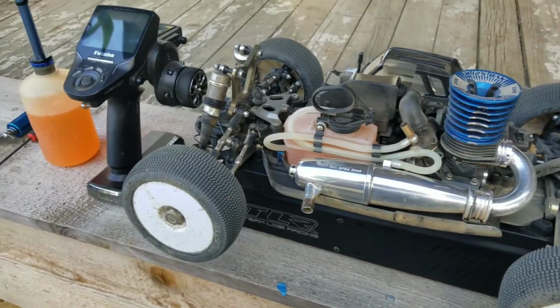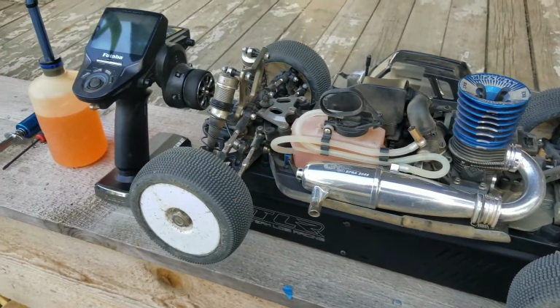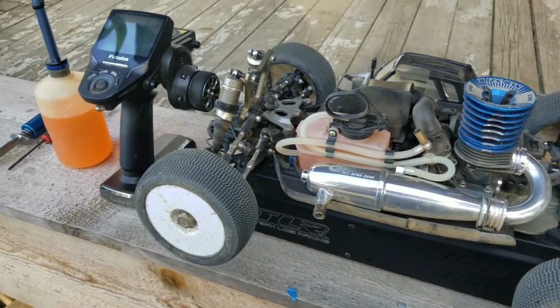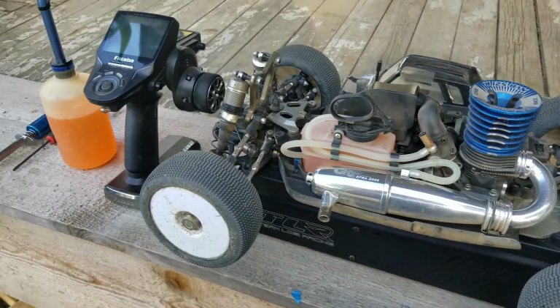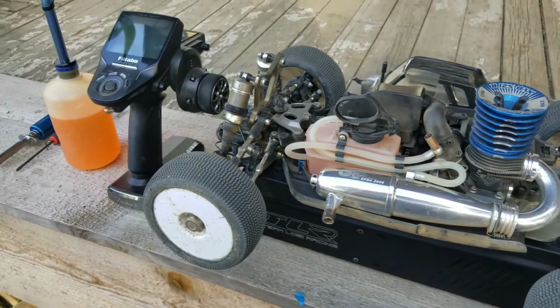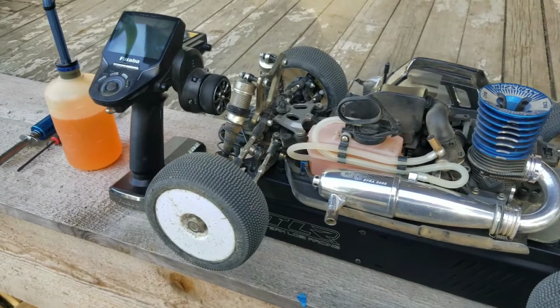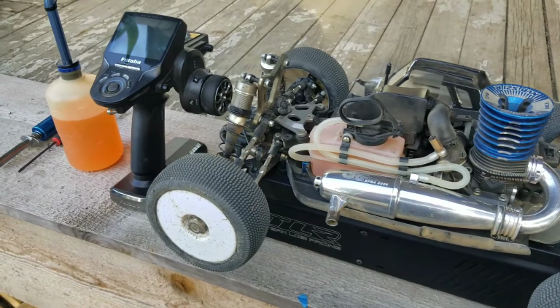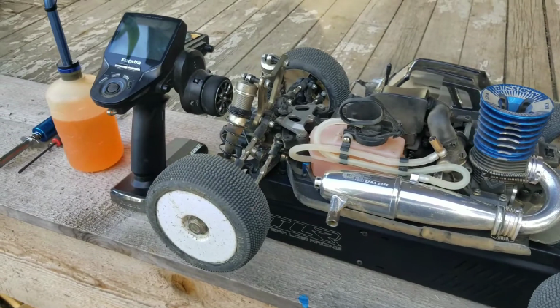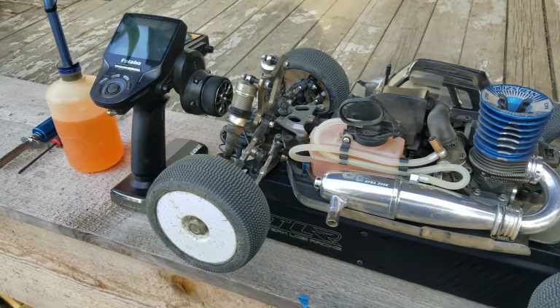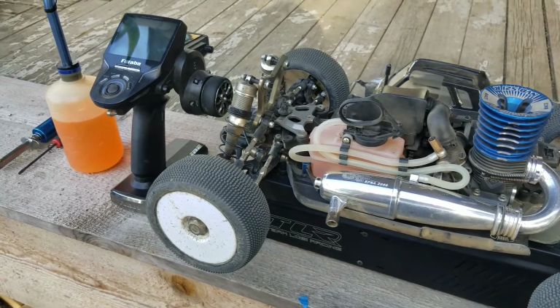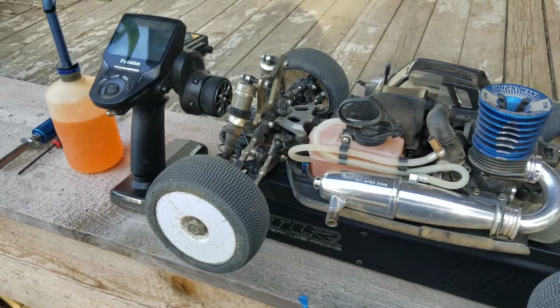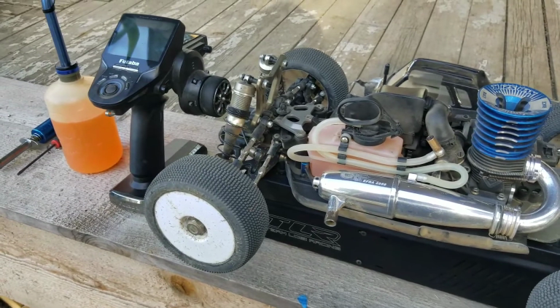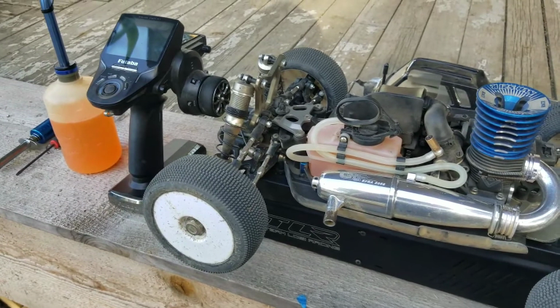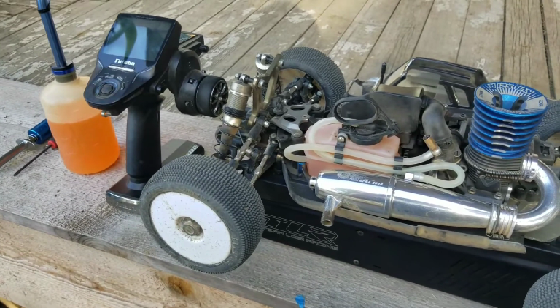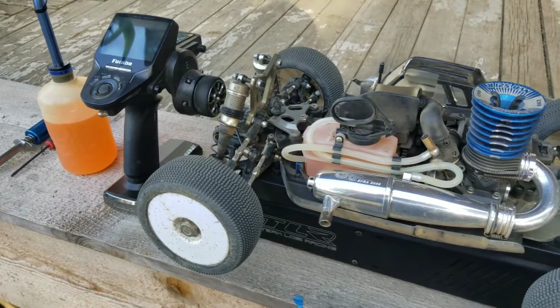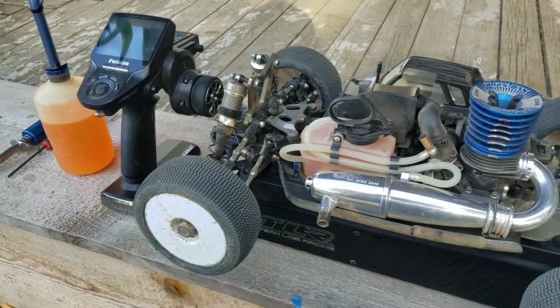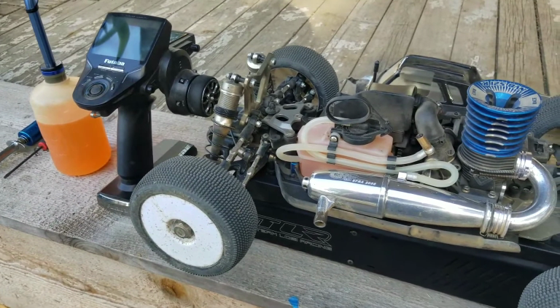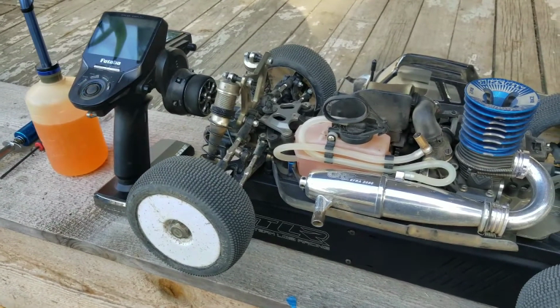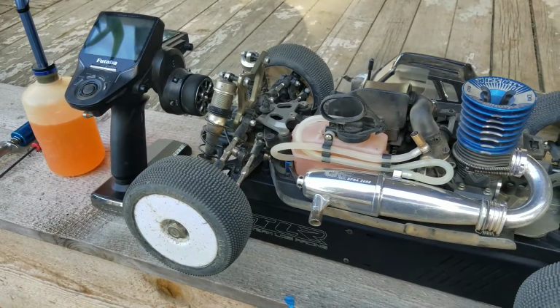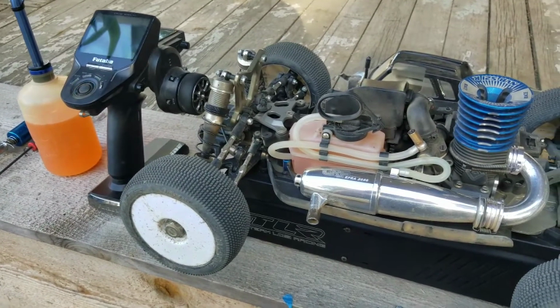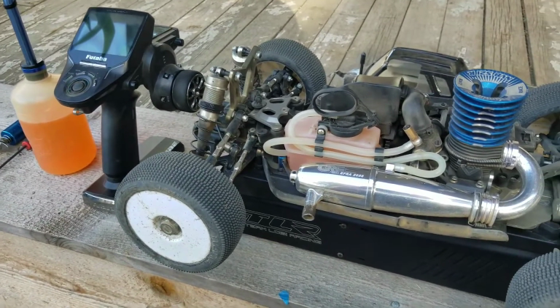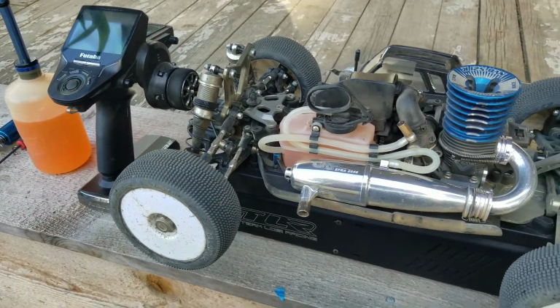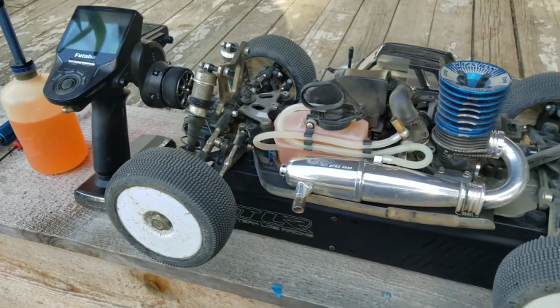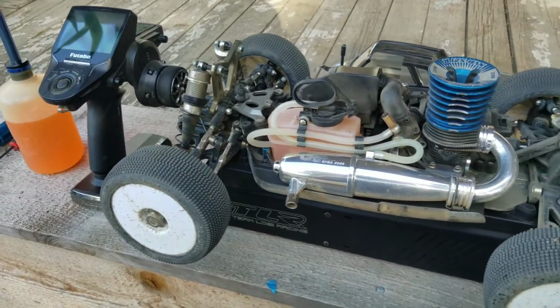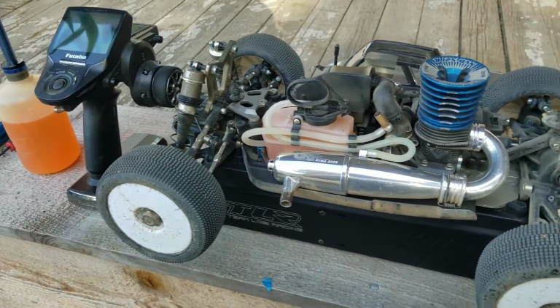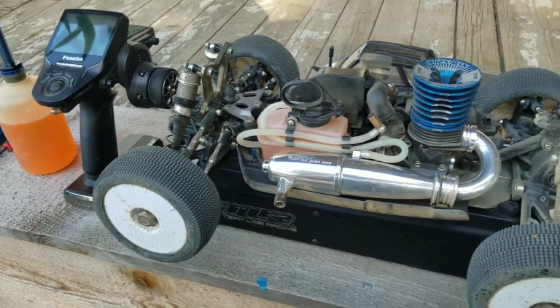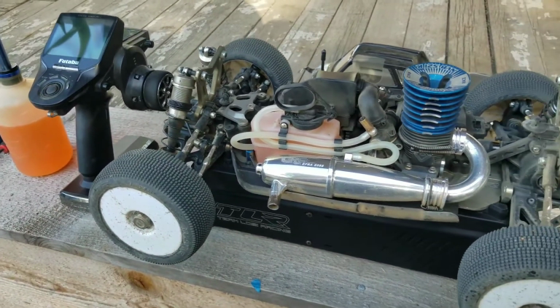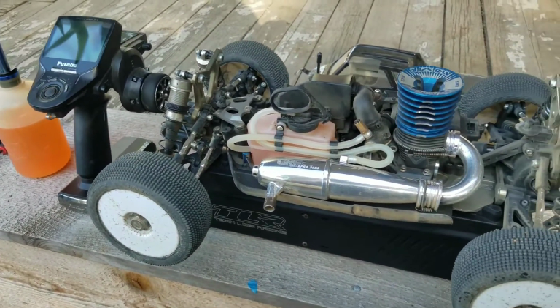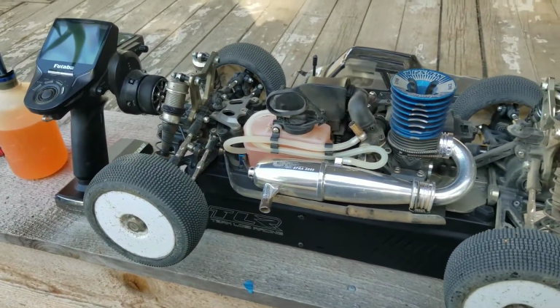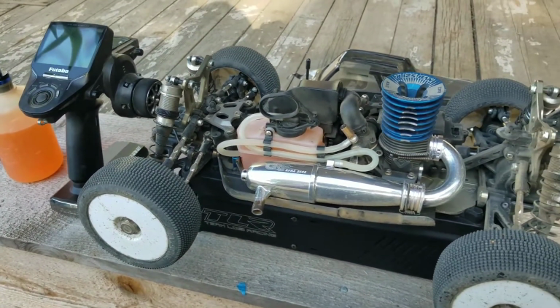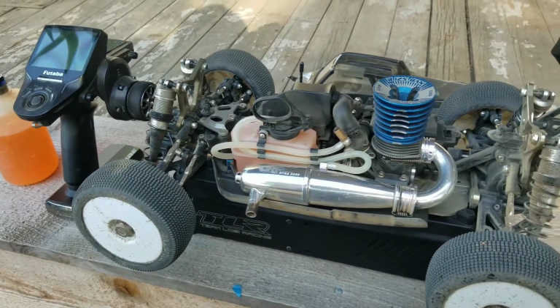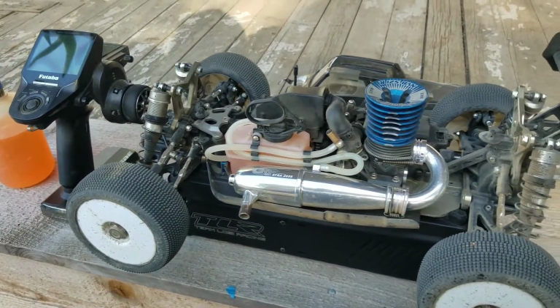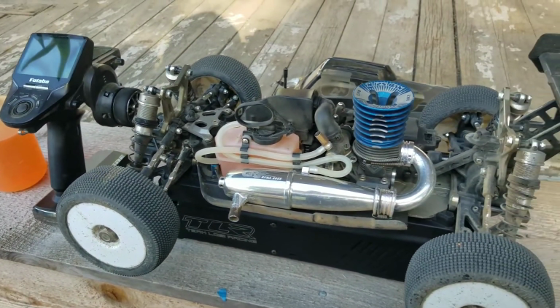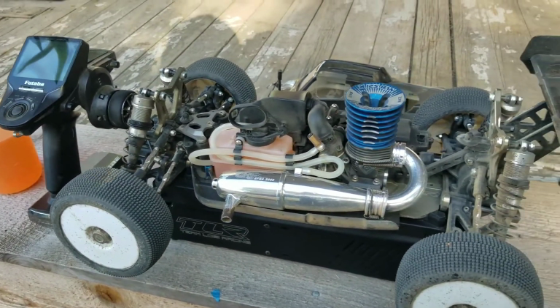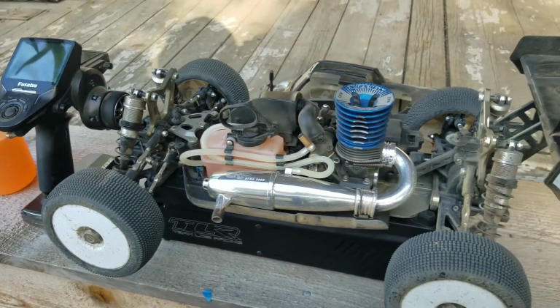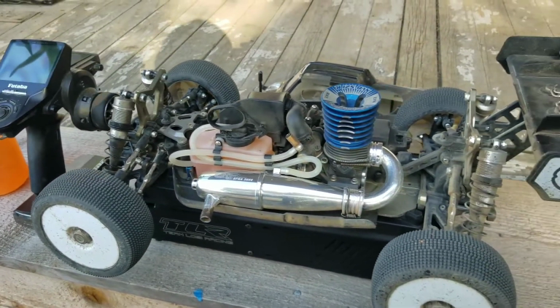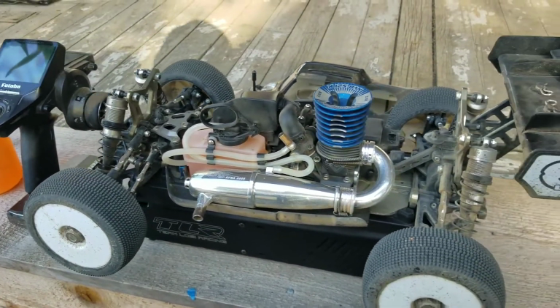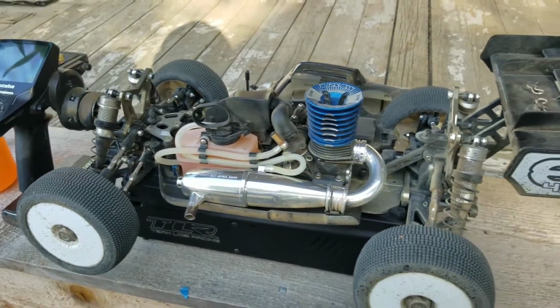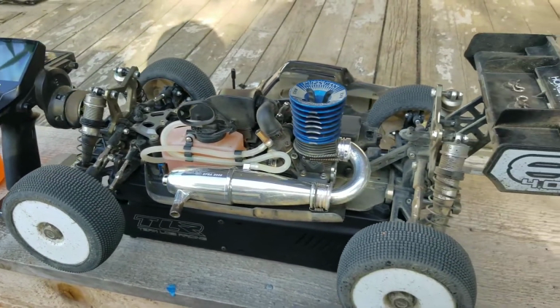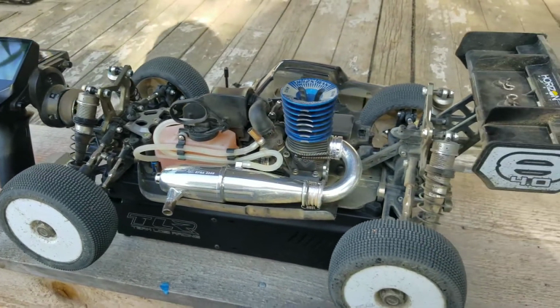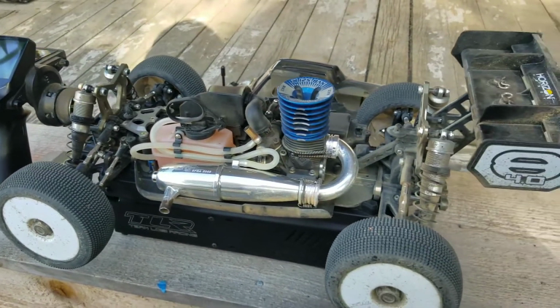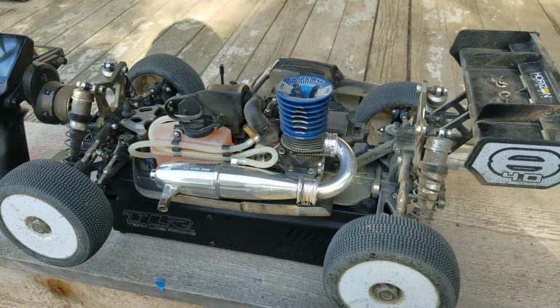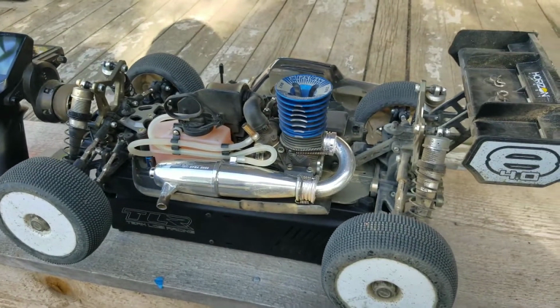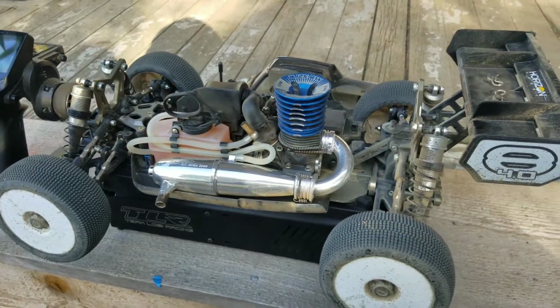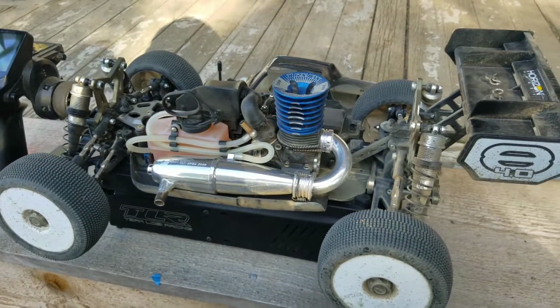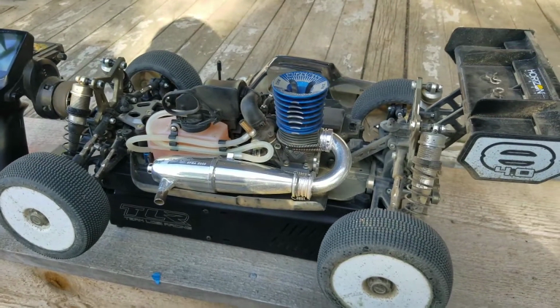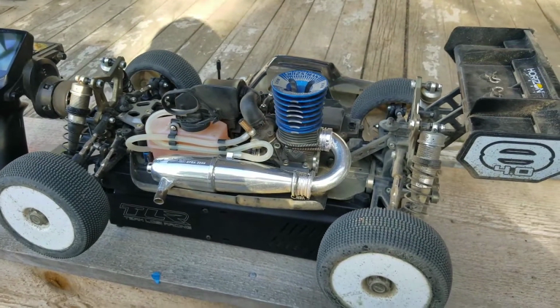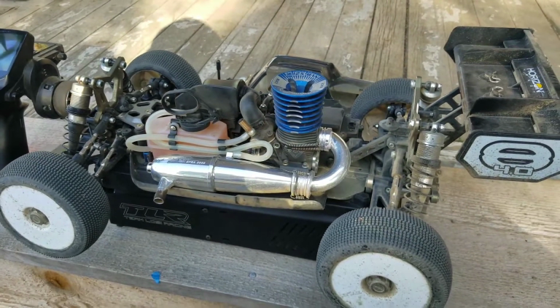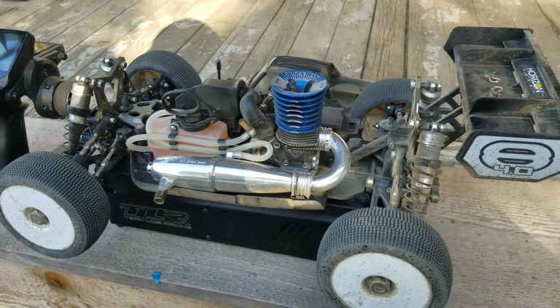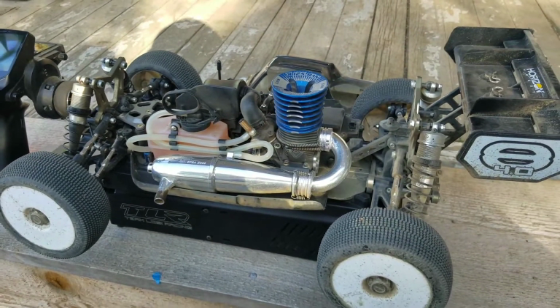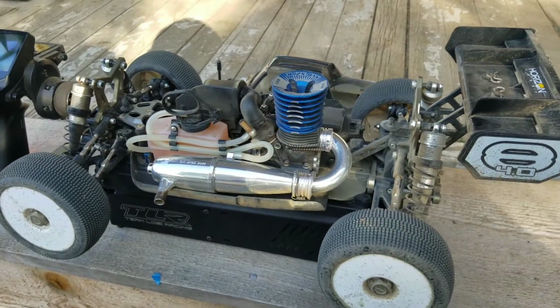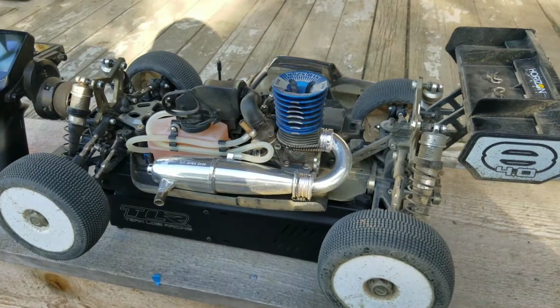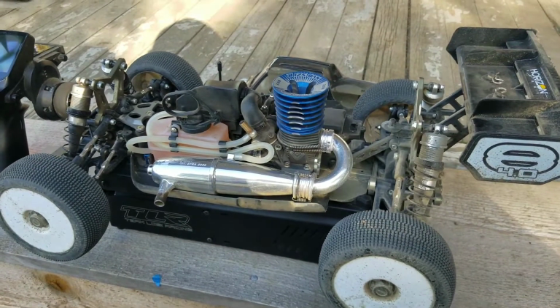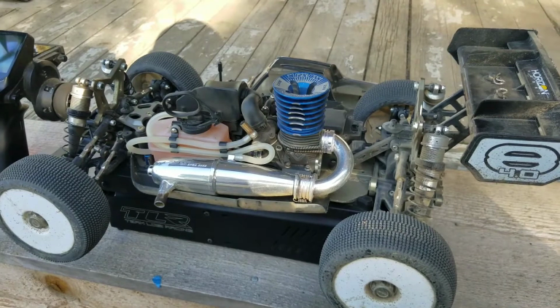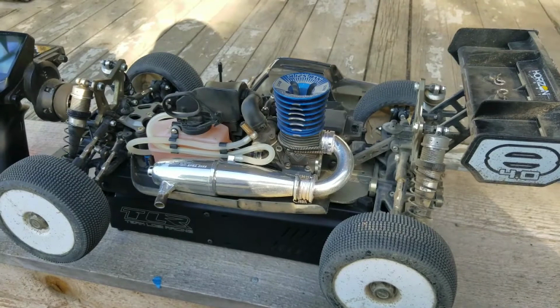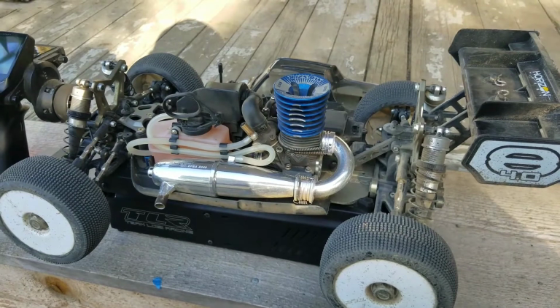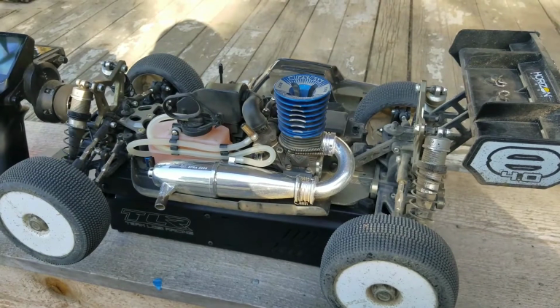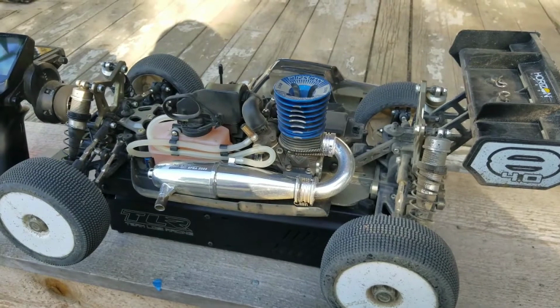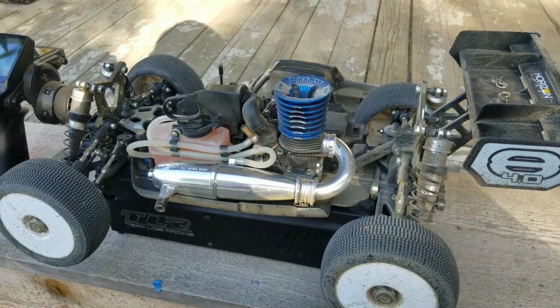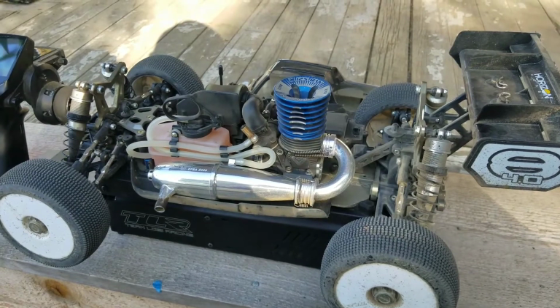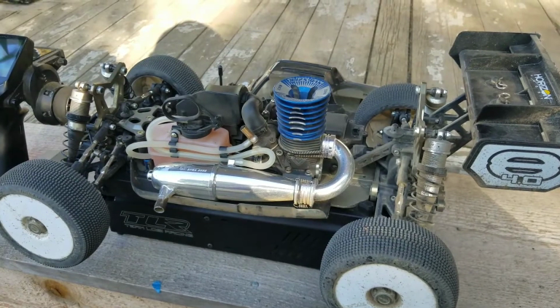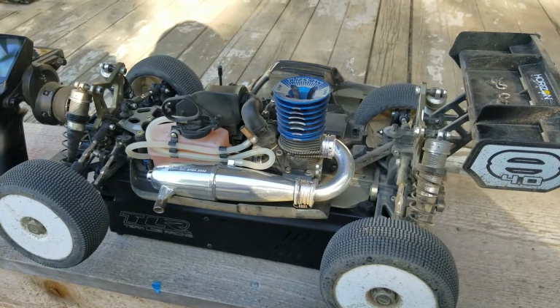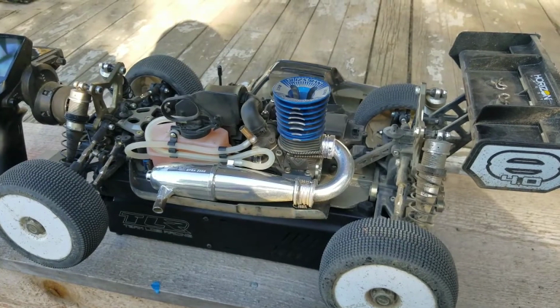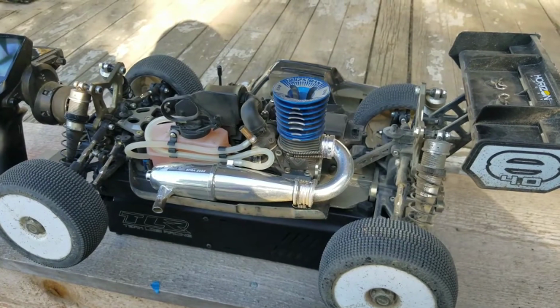Alright guys, just wanted to do a little update, kind of show you what we're working with over here. Later.